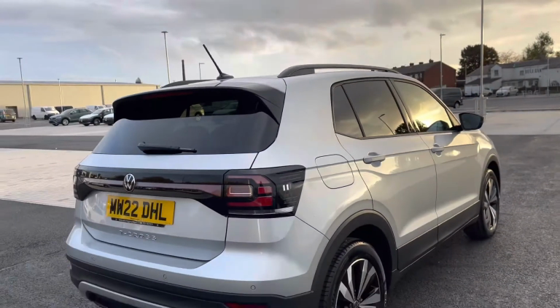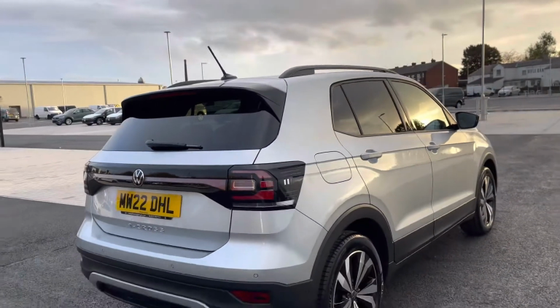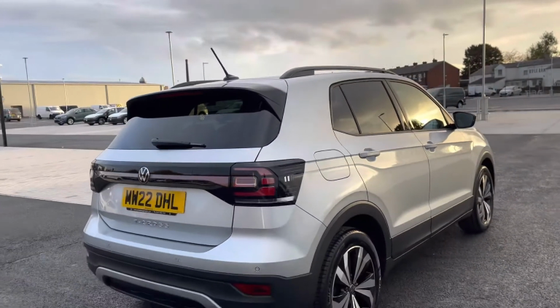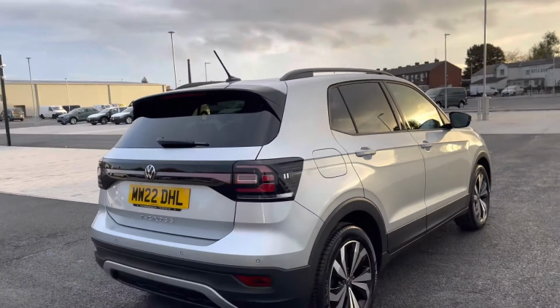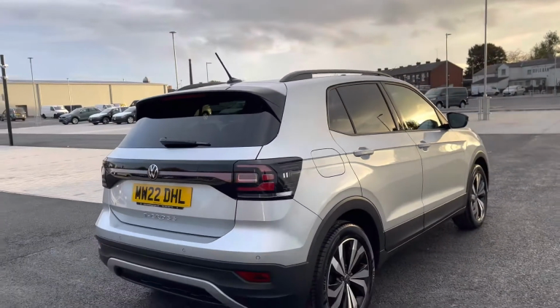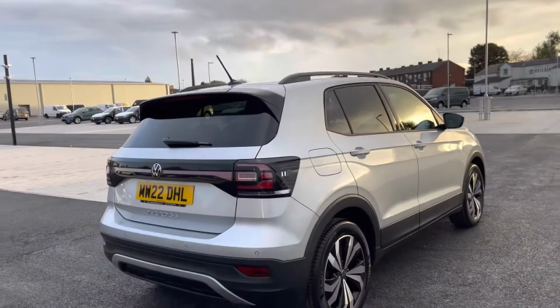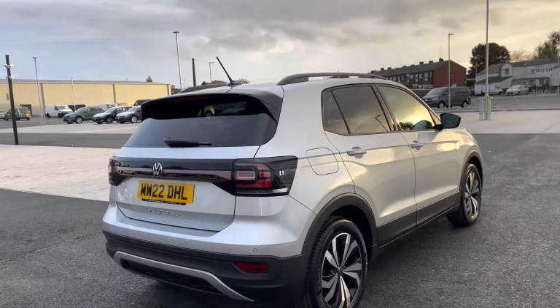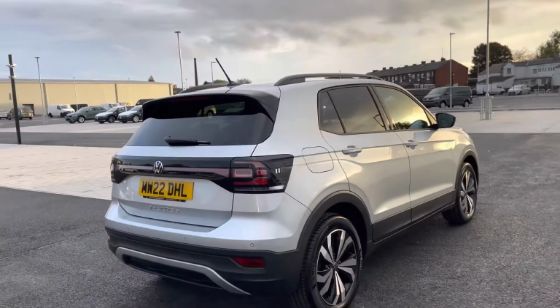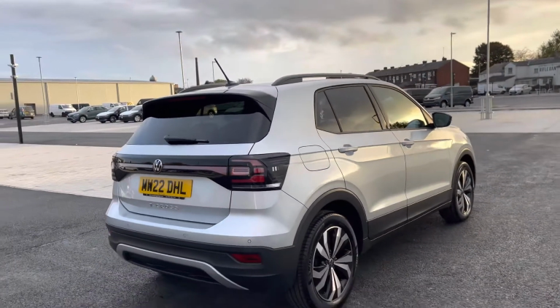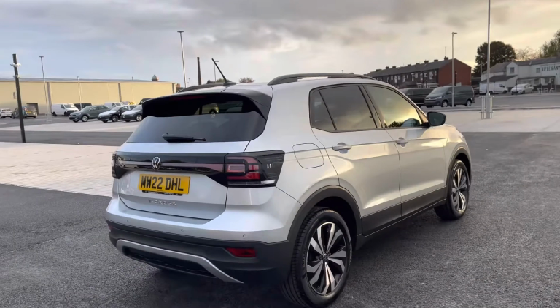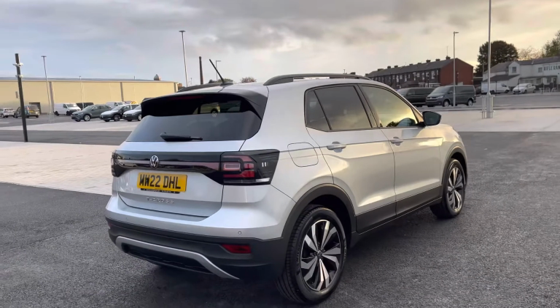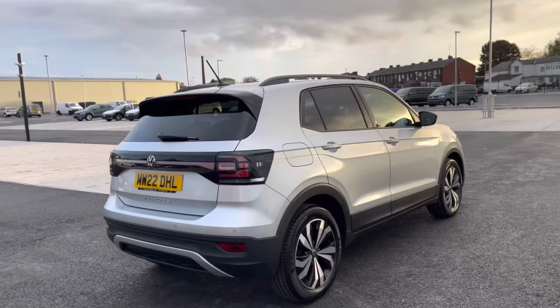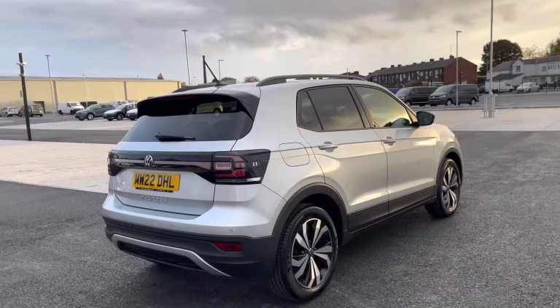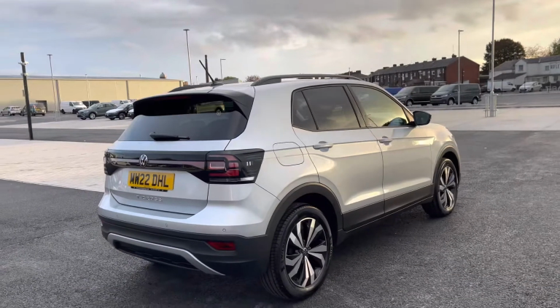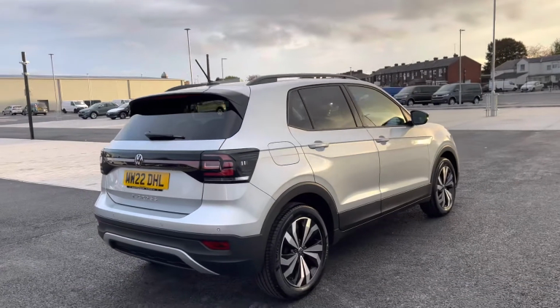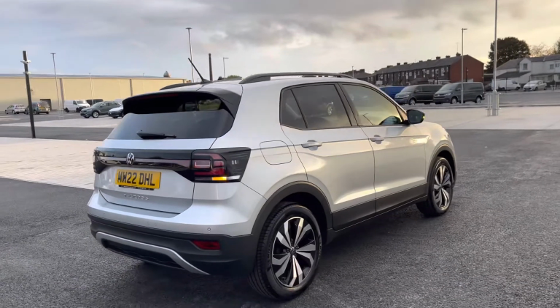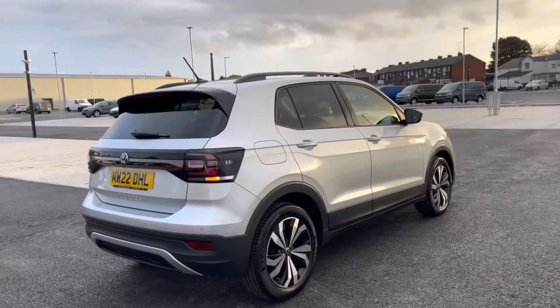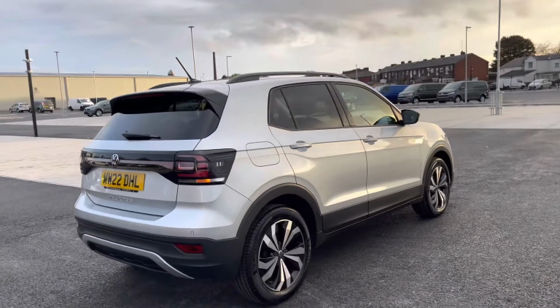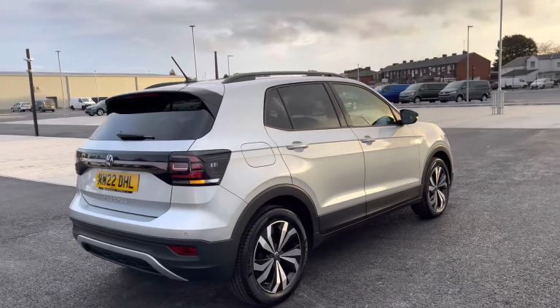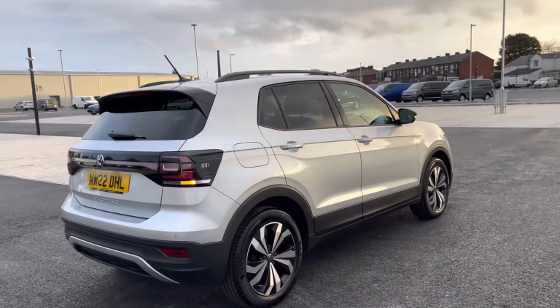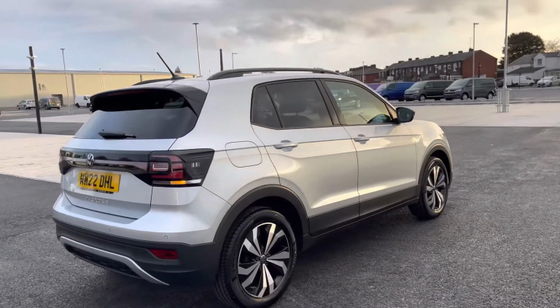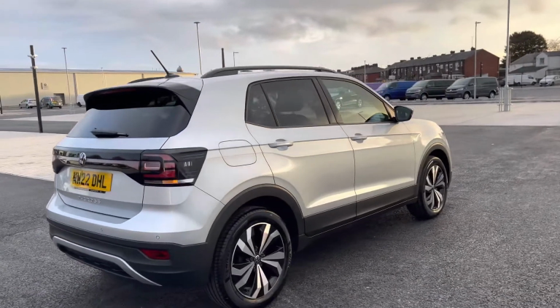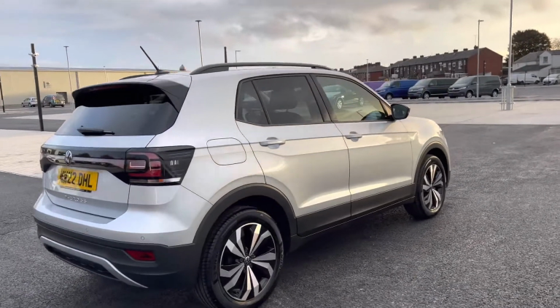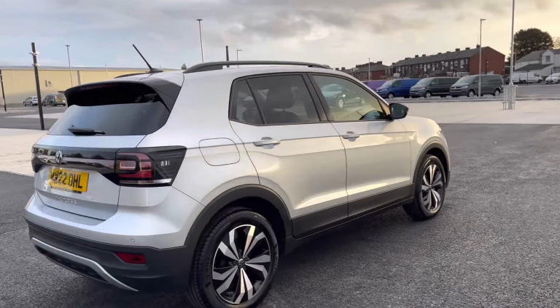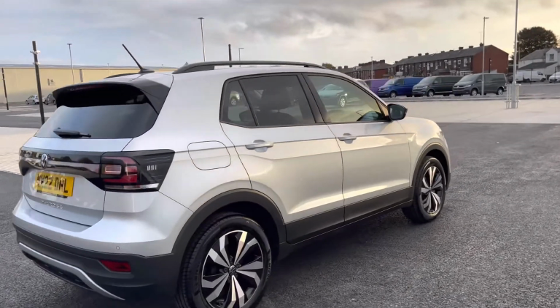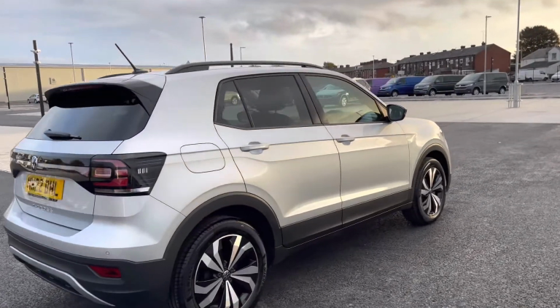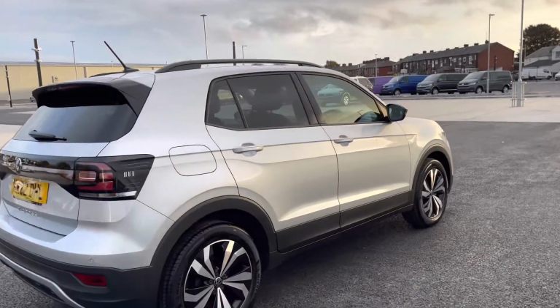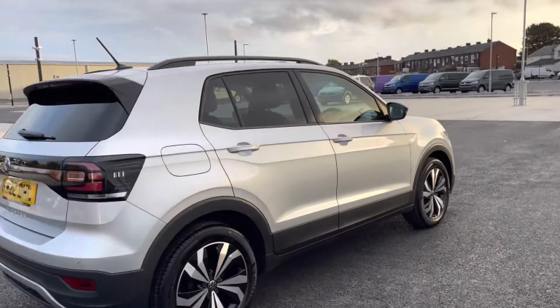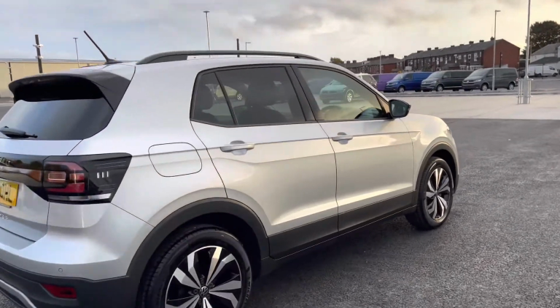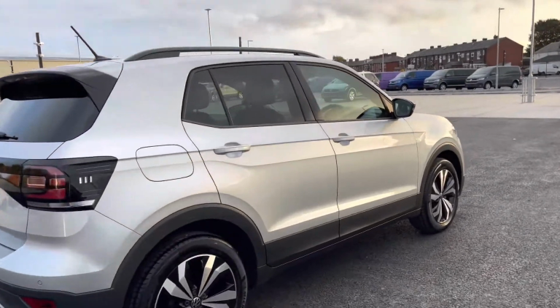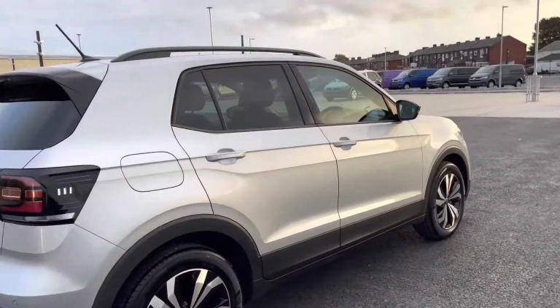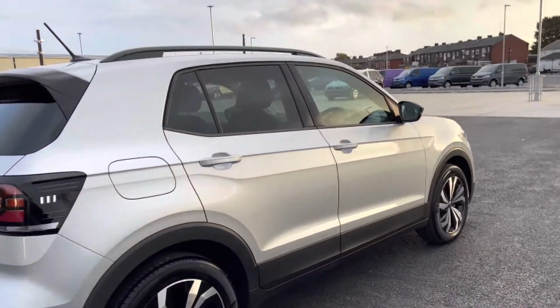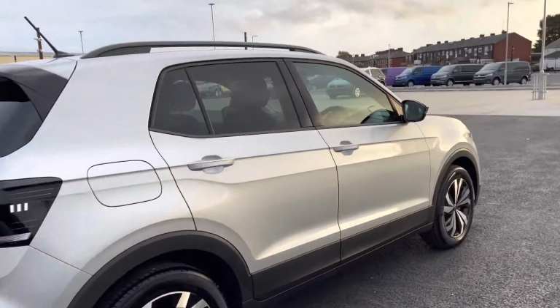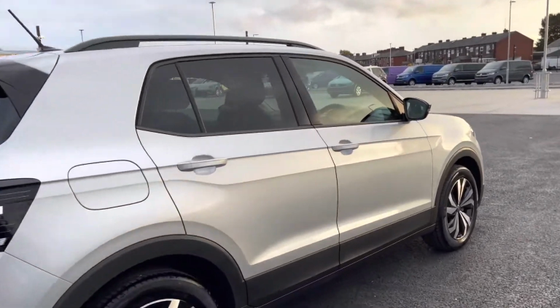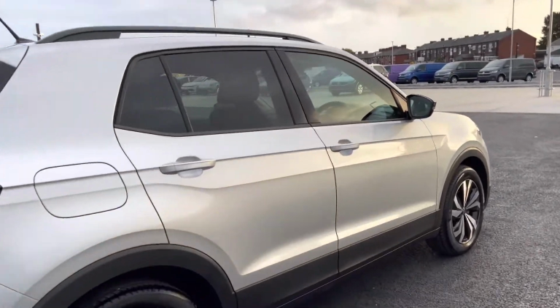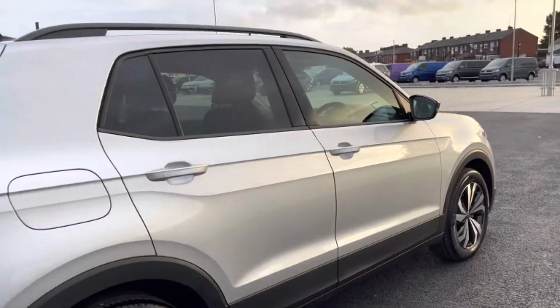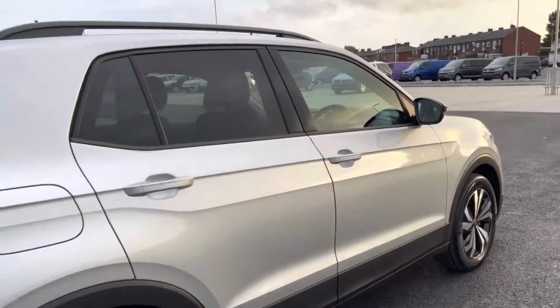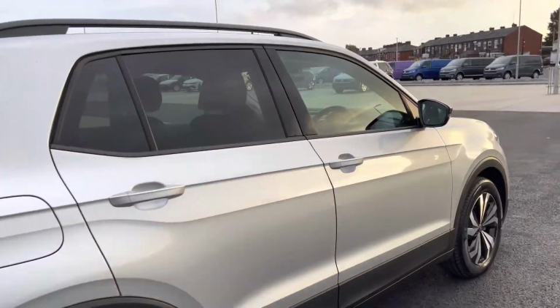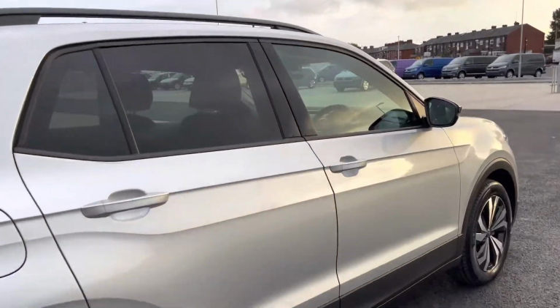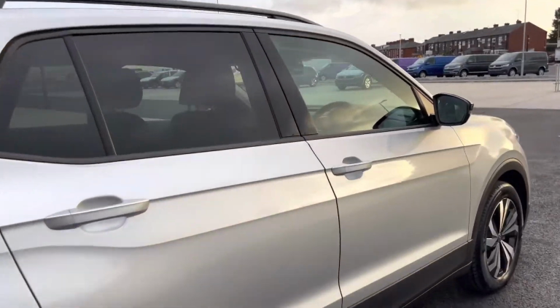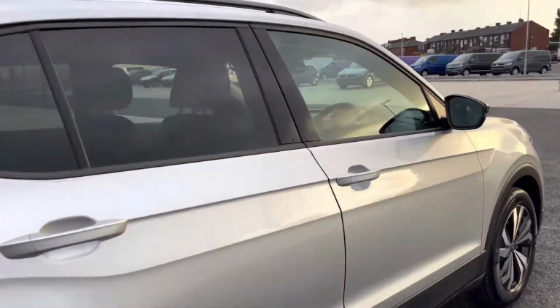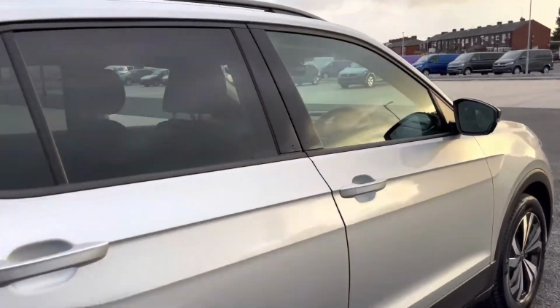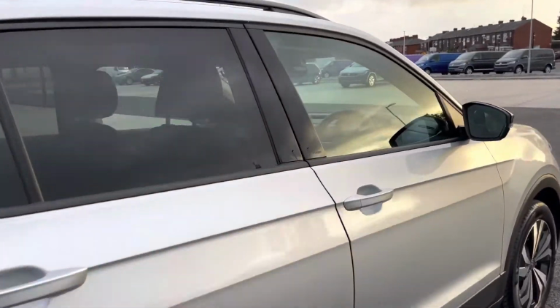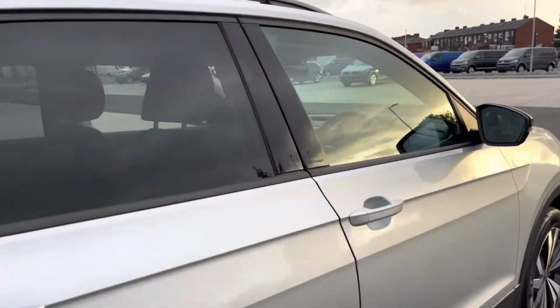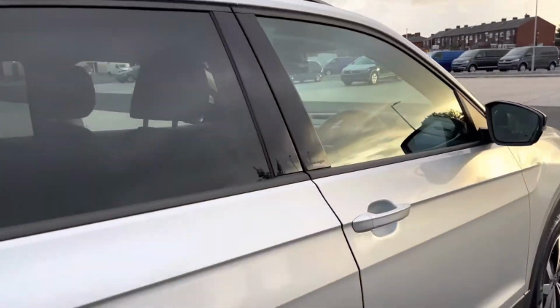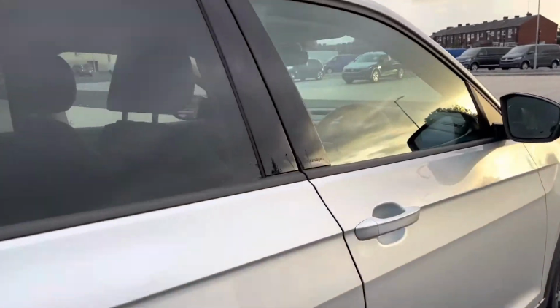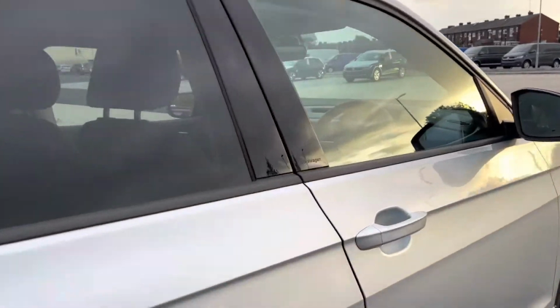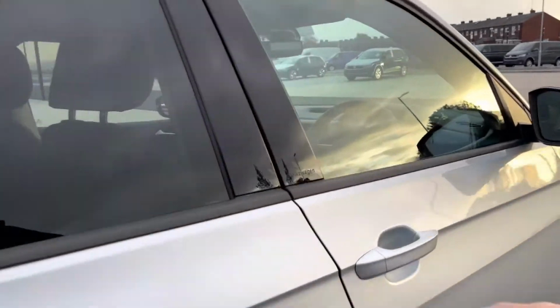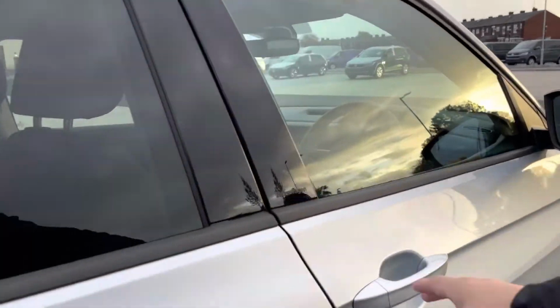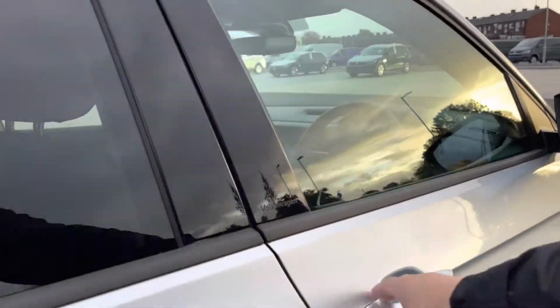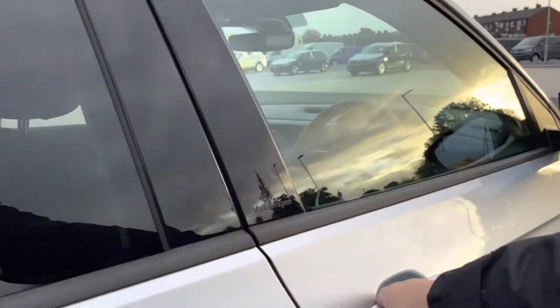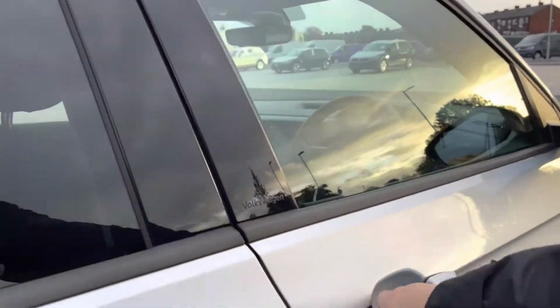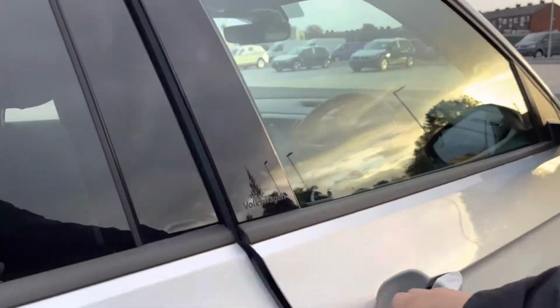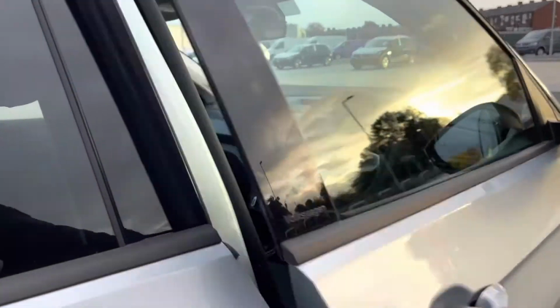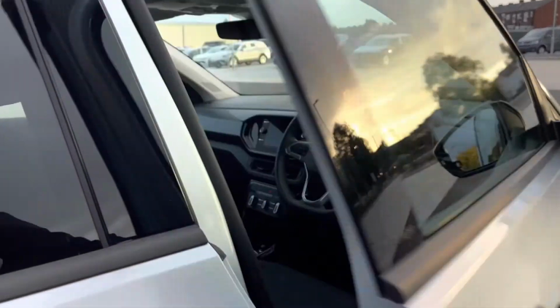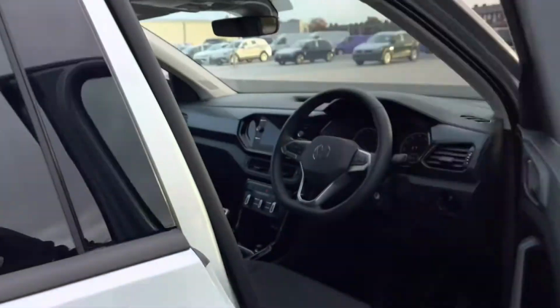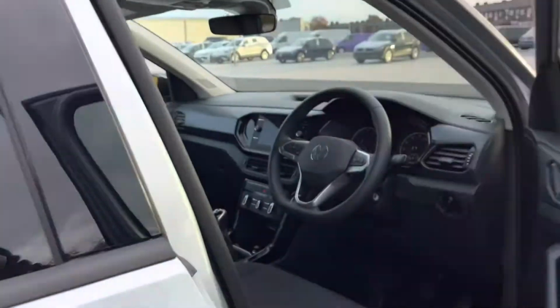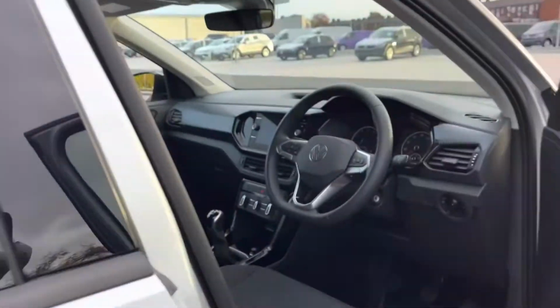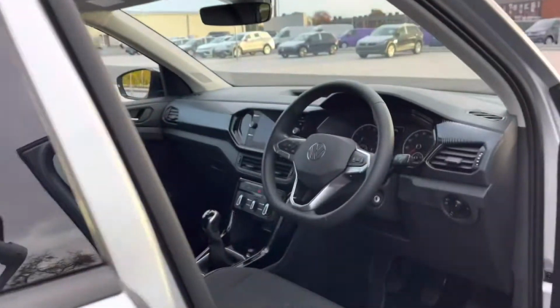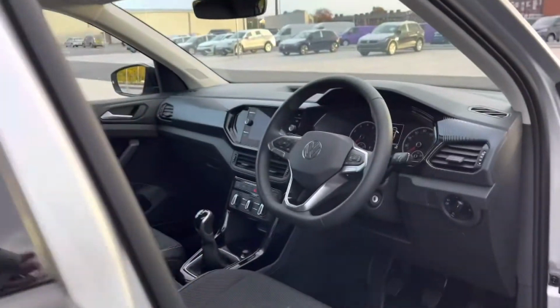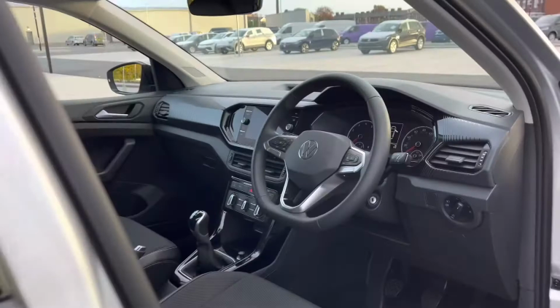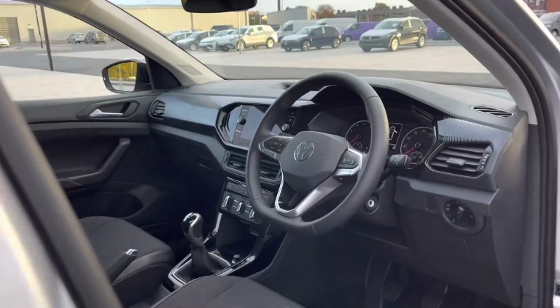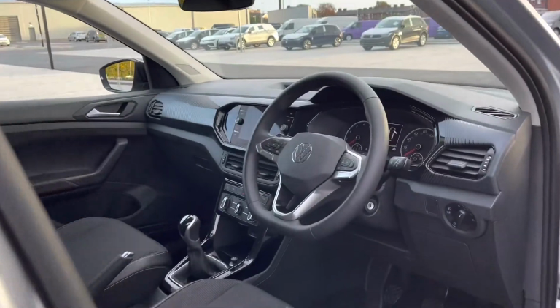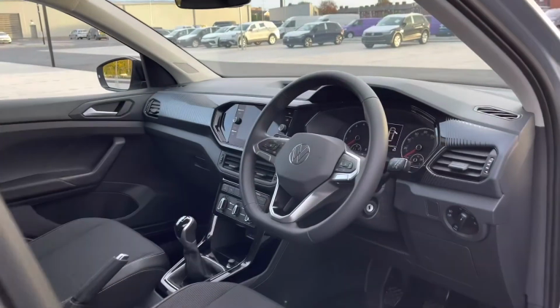The car previously has one owner, which is ourselves, as the car is currently being used as a courtesy car, so the mileage is due to rise.